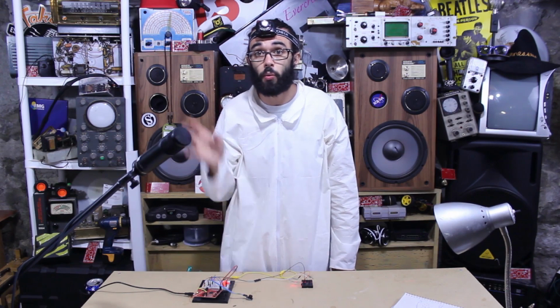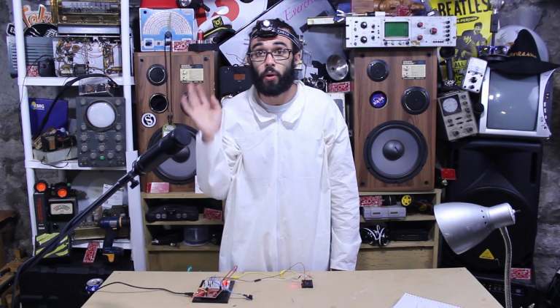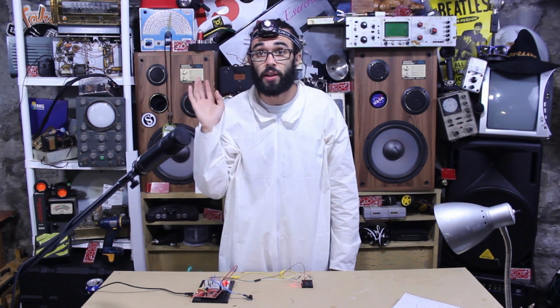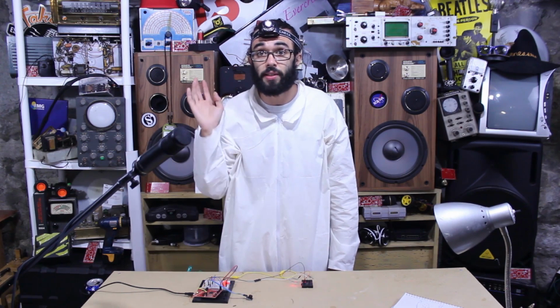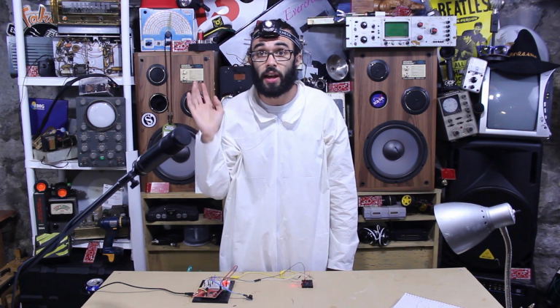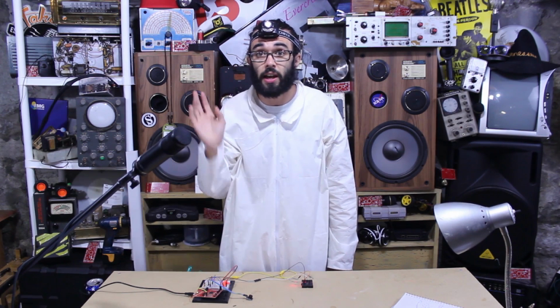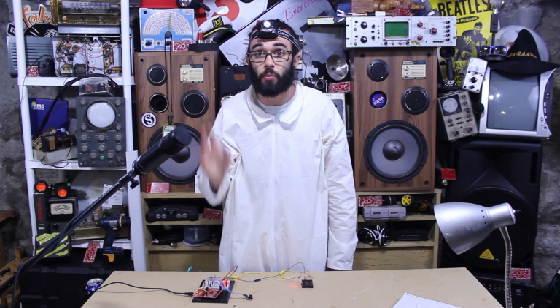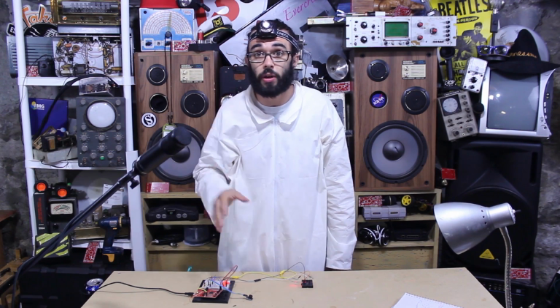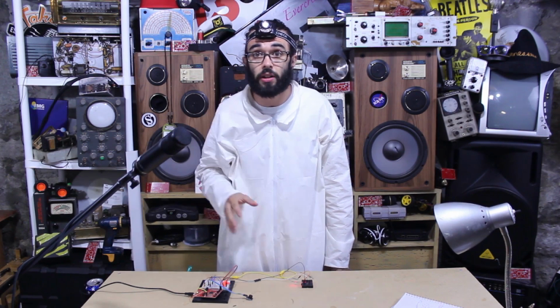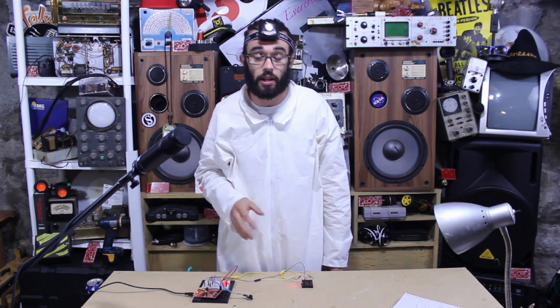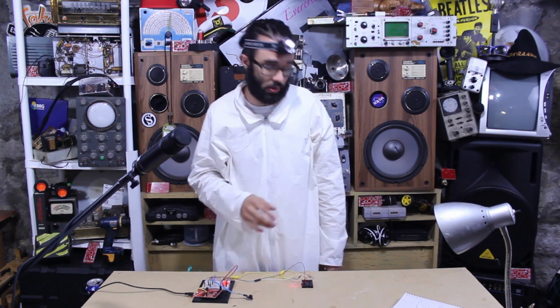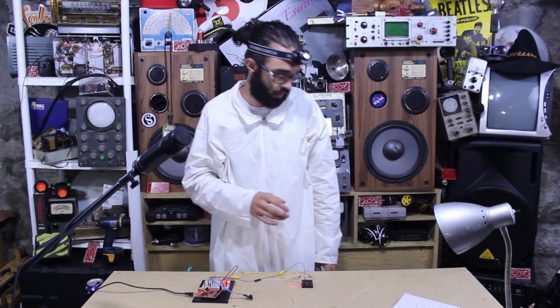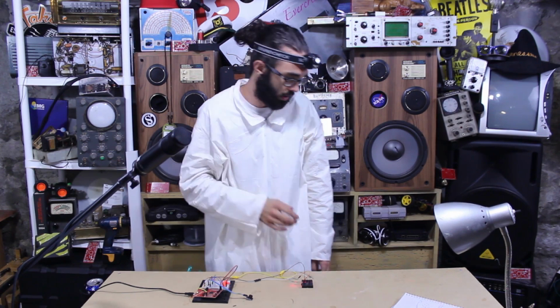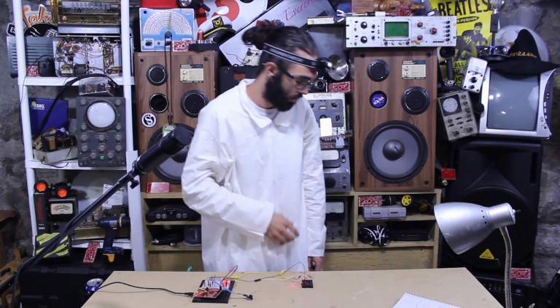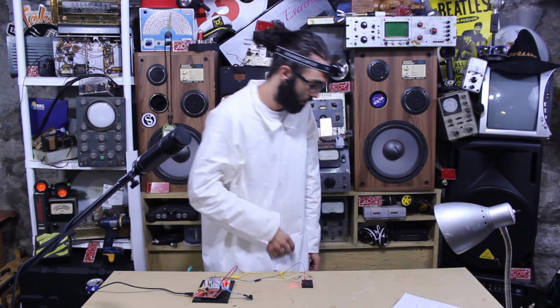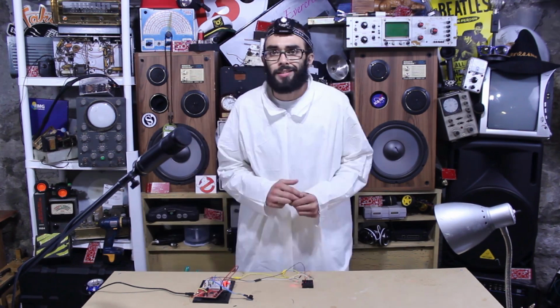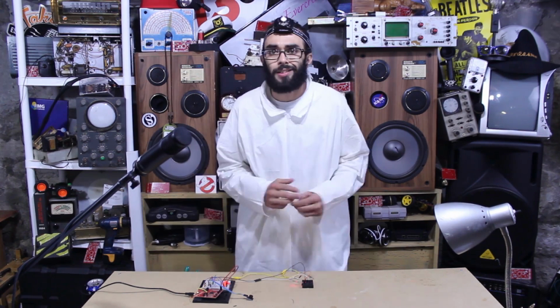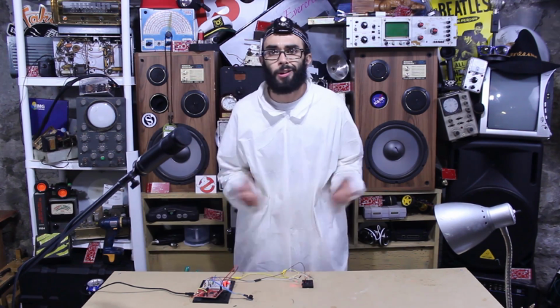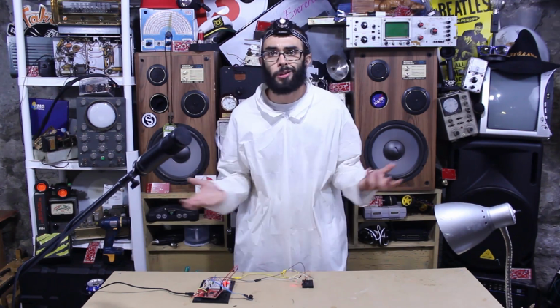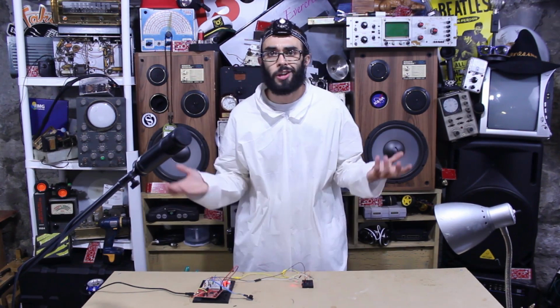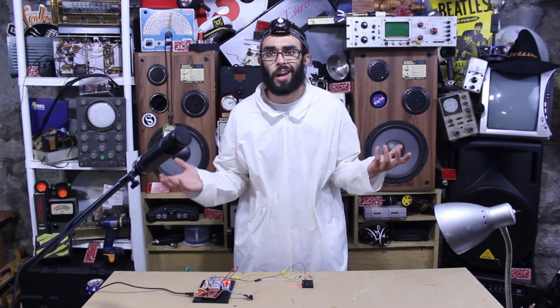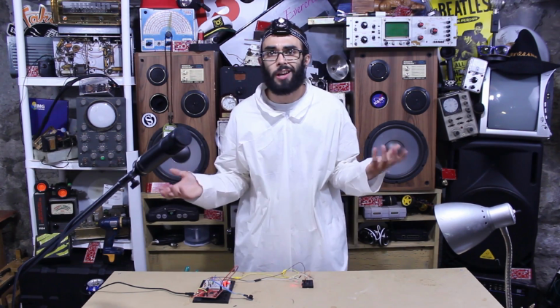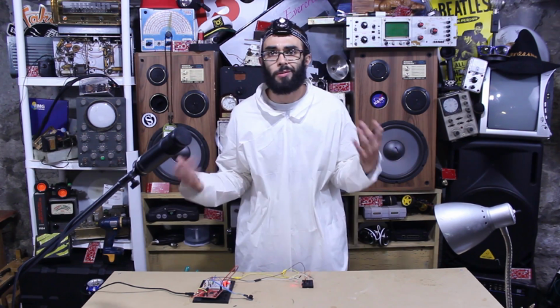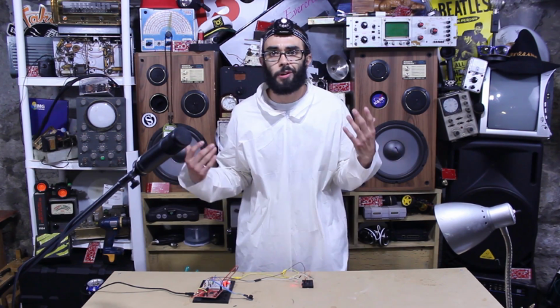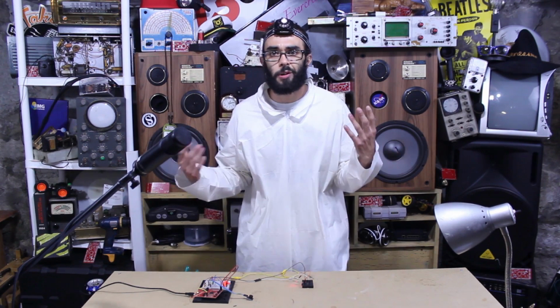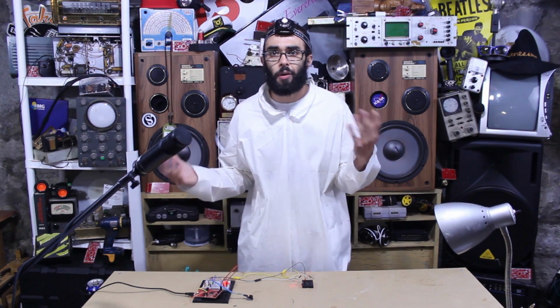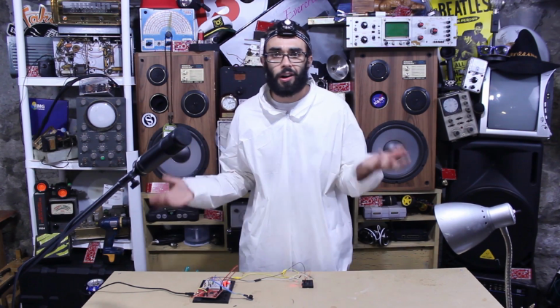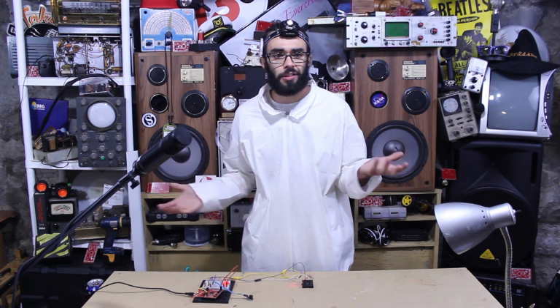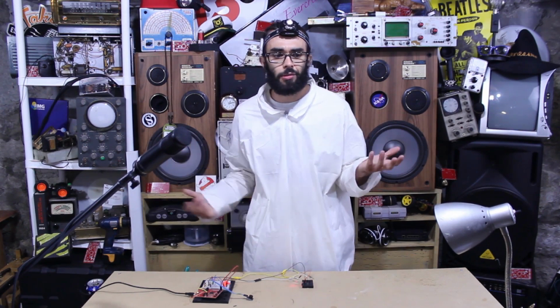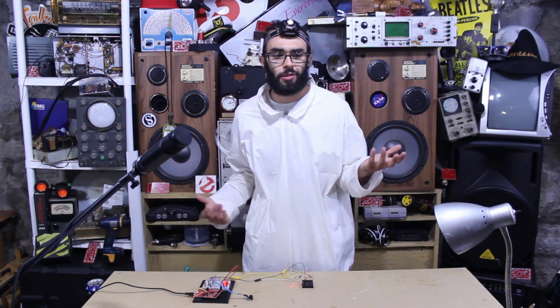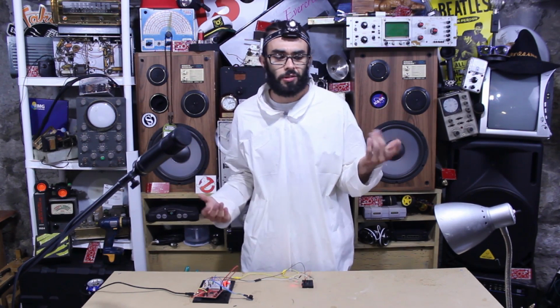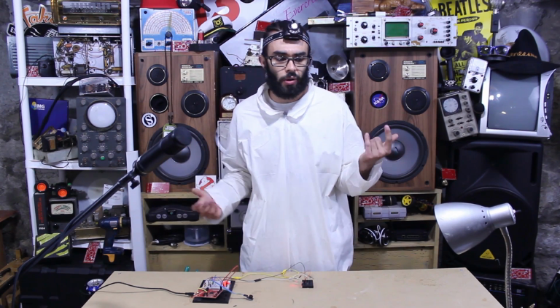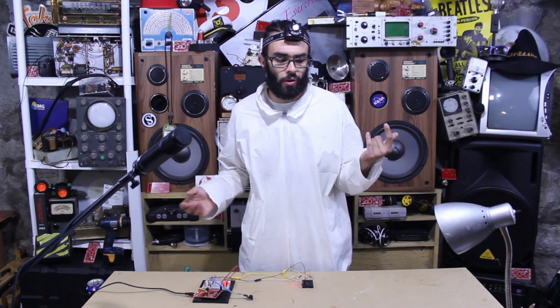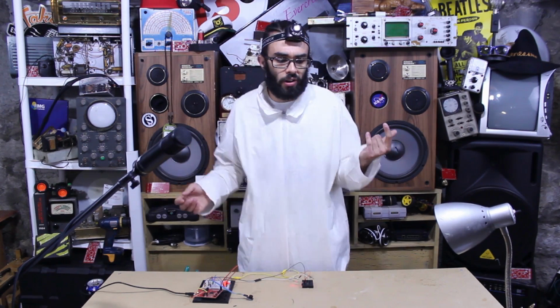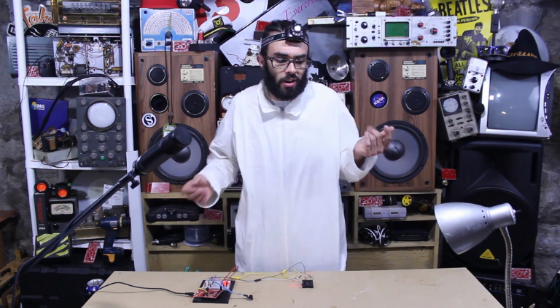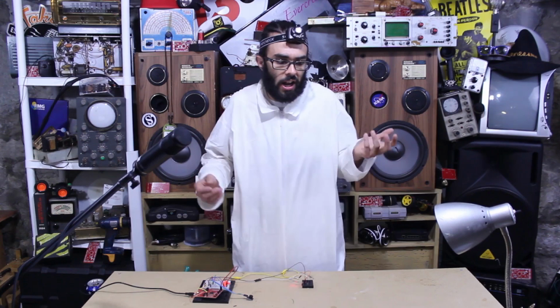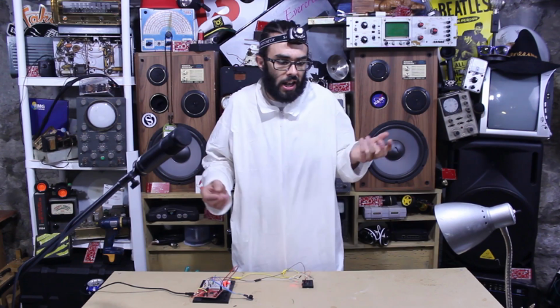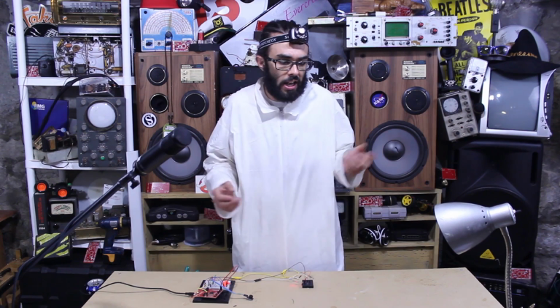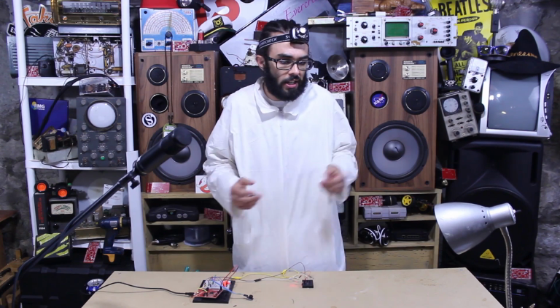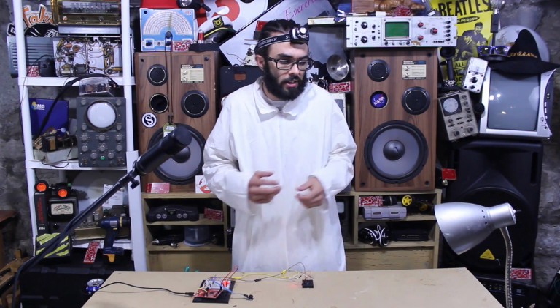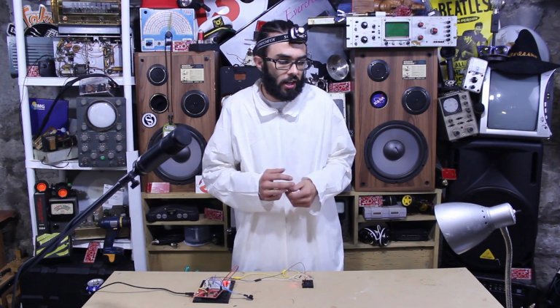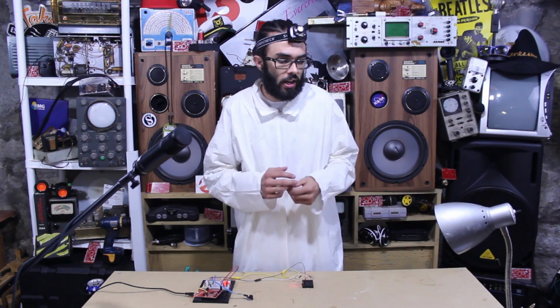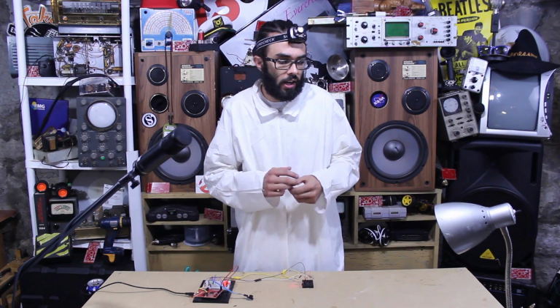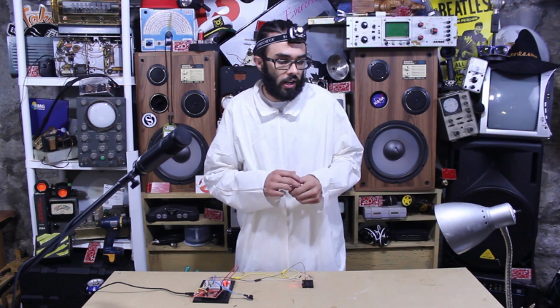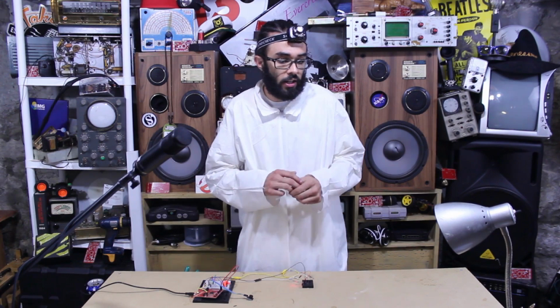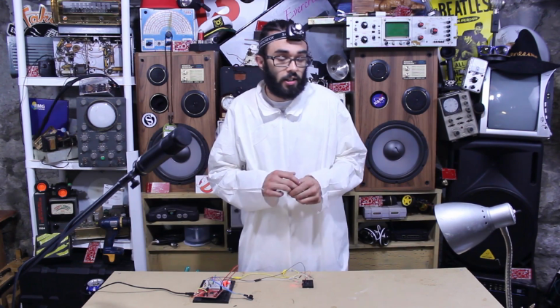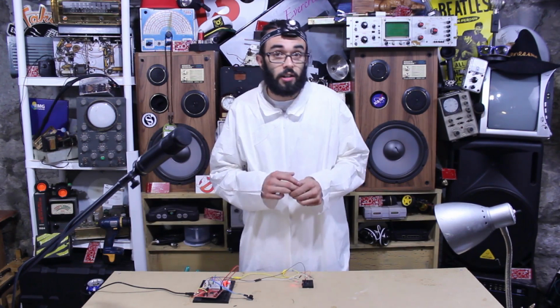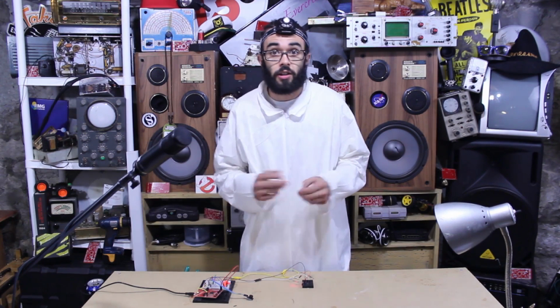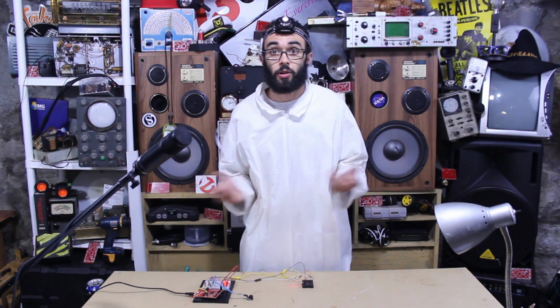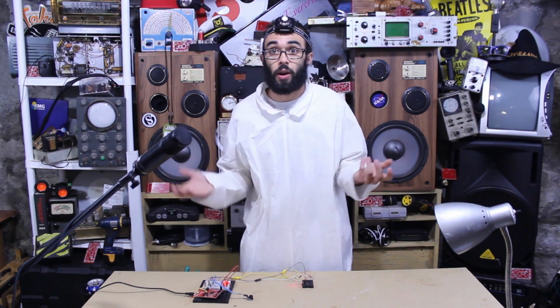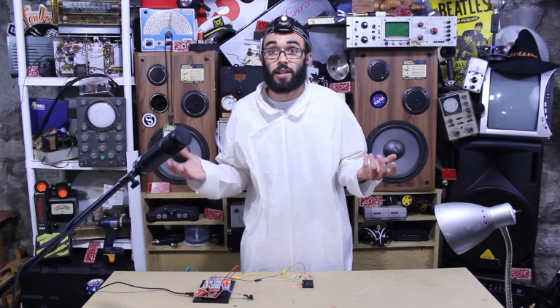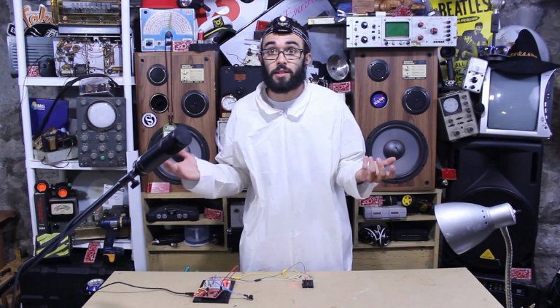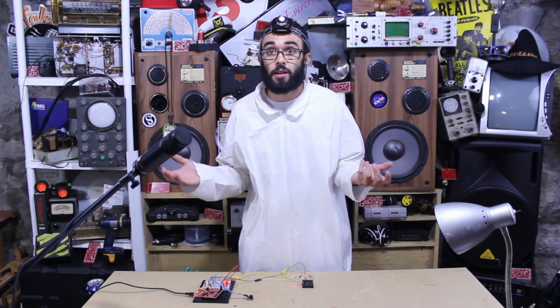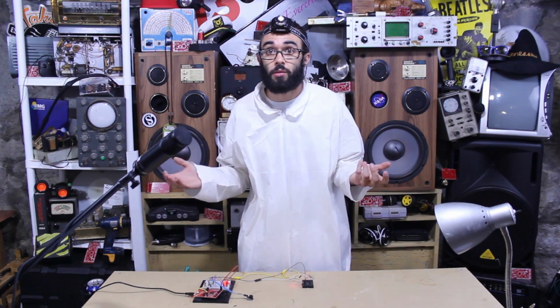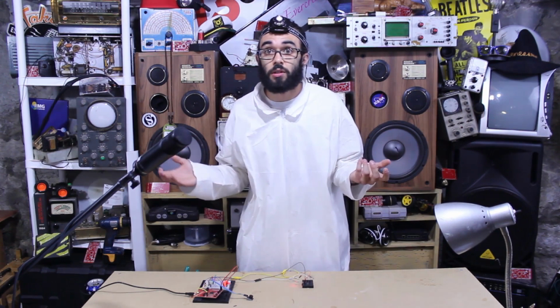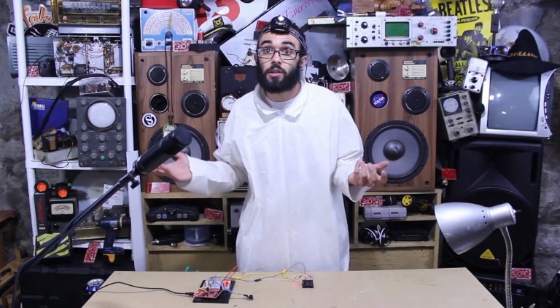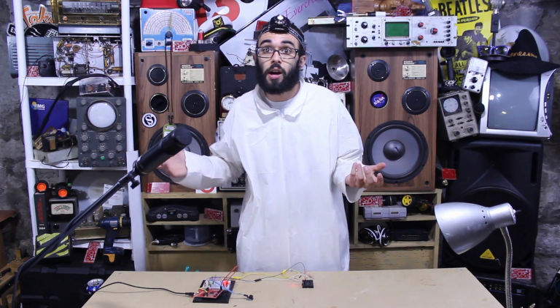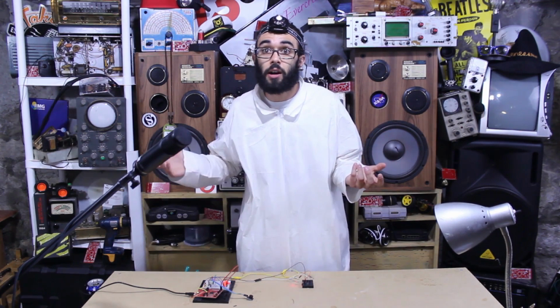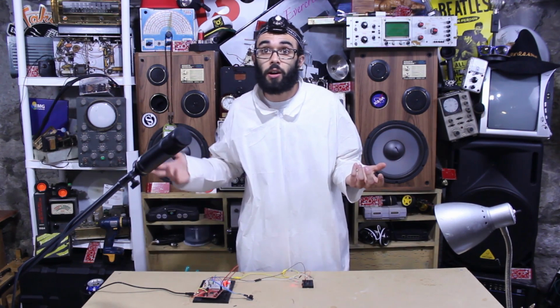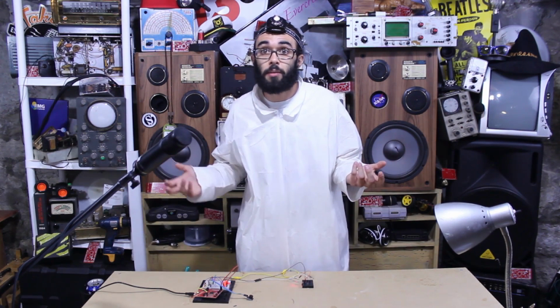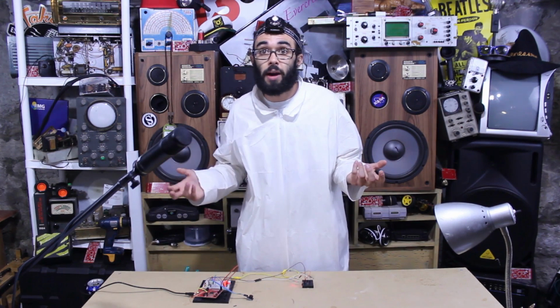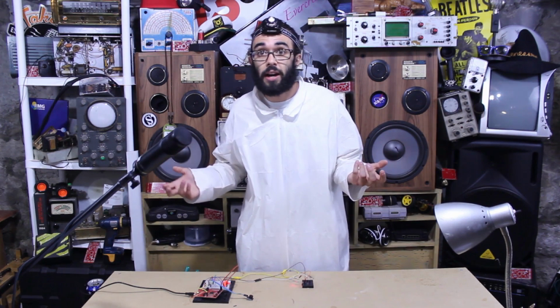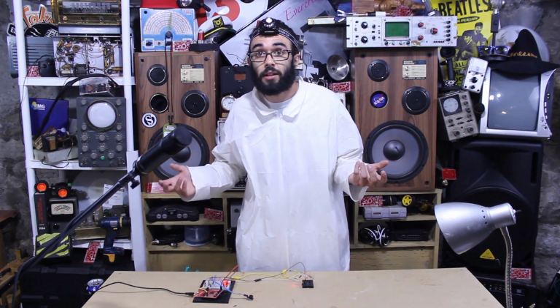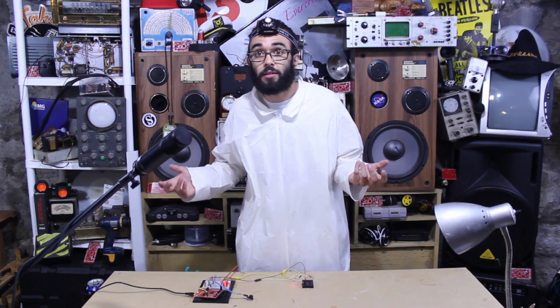Now I'm gonna replace our buzzer with a relay switch. Don't you hate when you walk through your door and your lights don't turn on automatically?